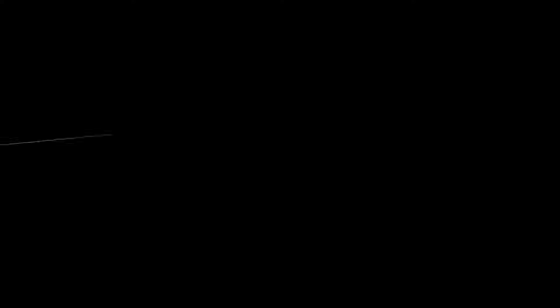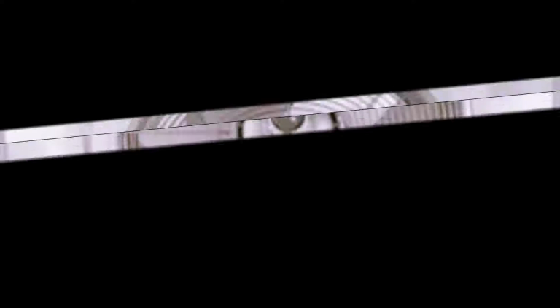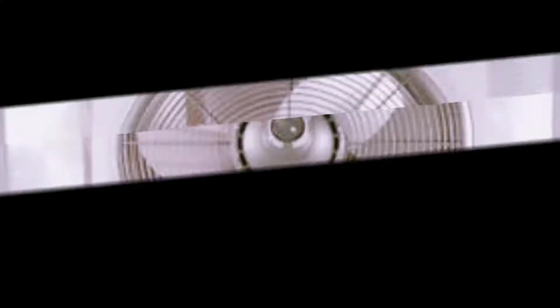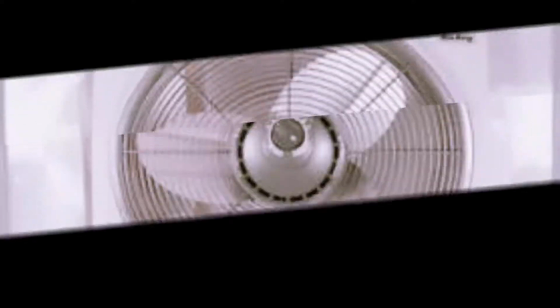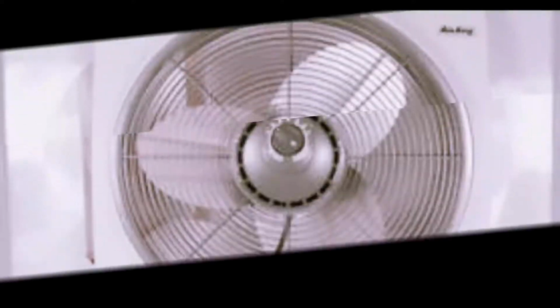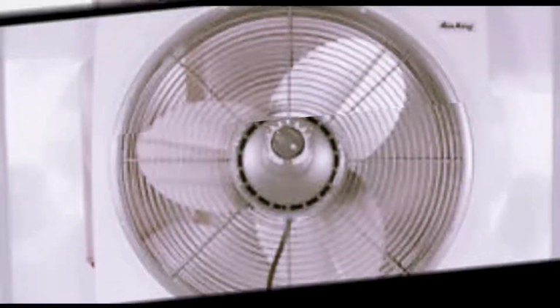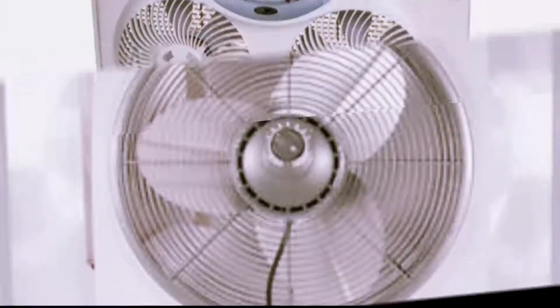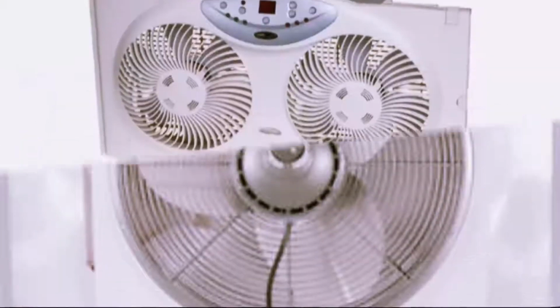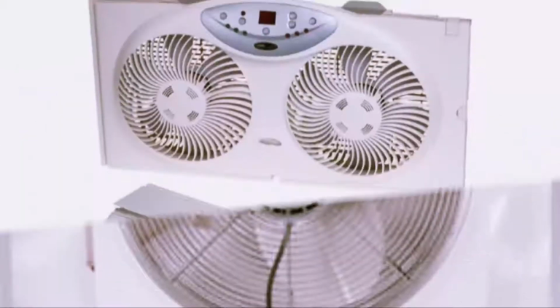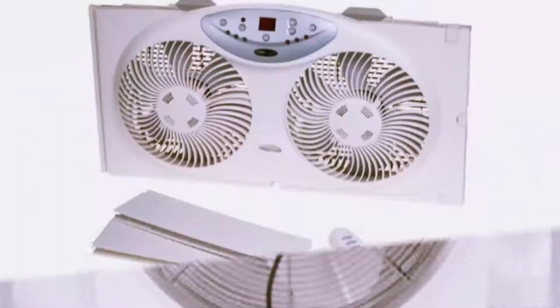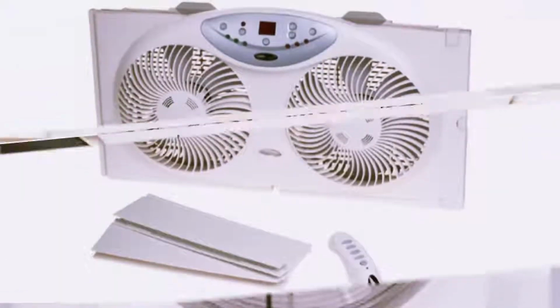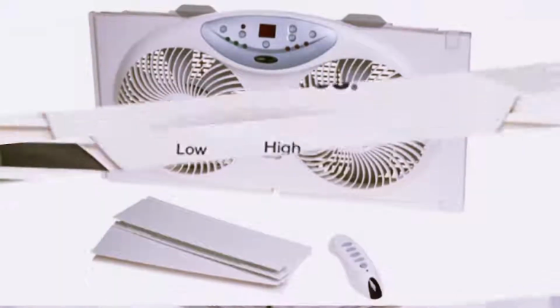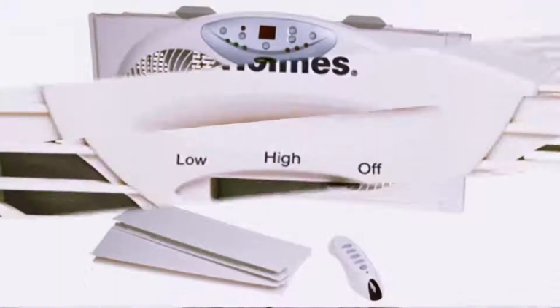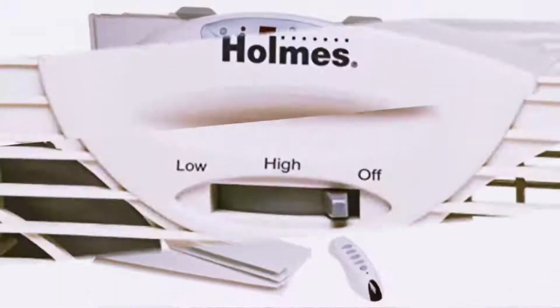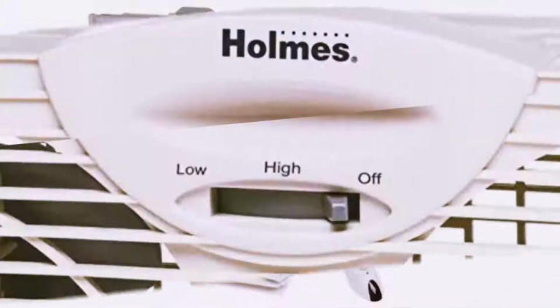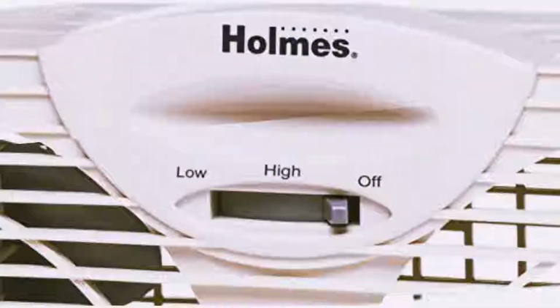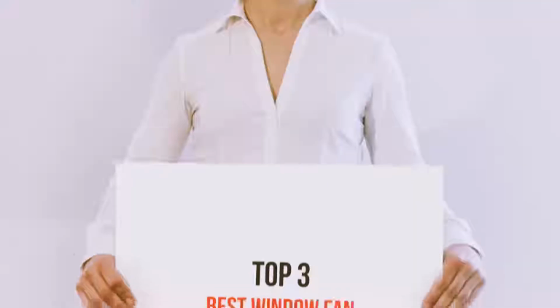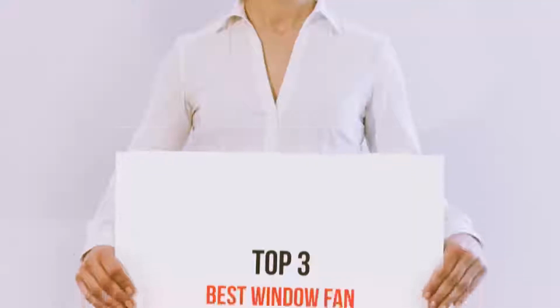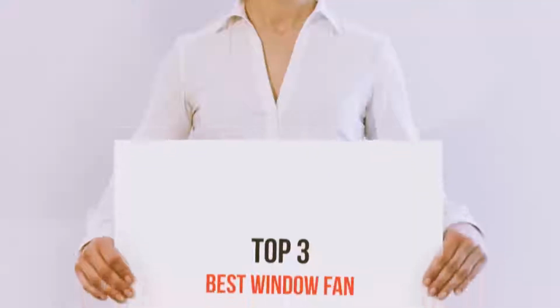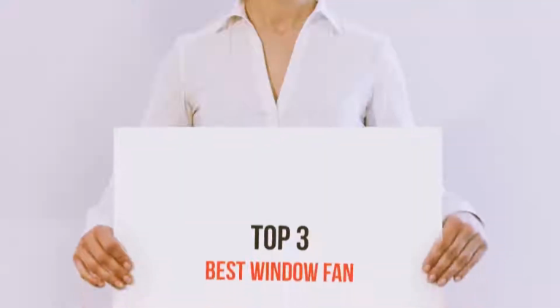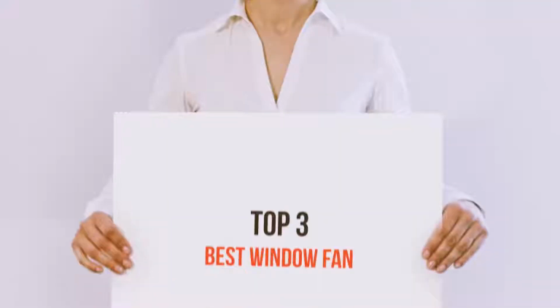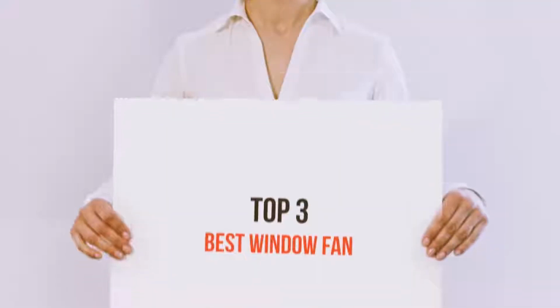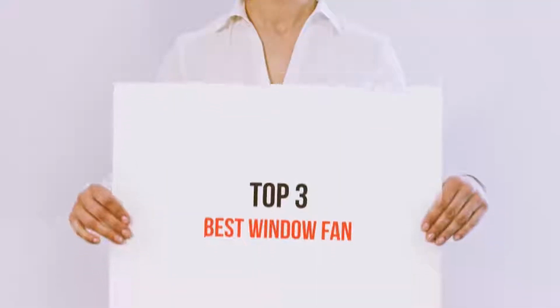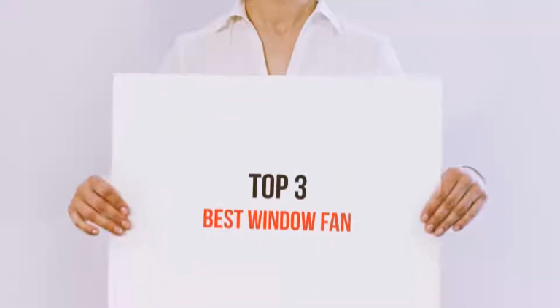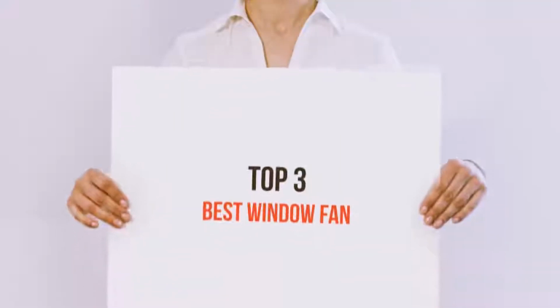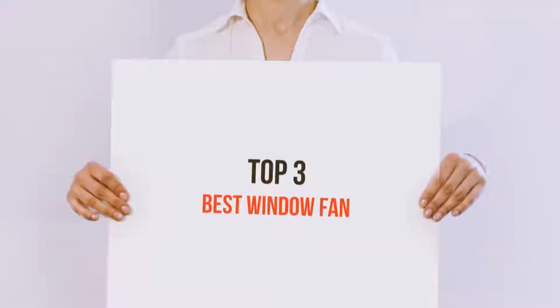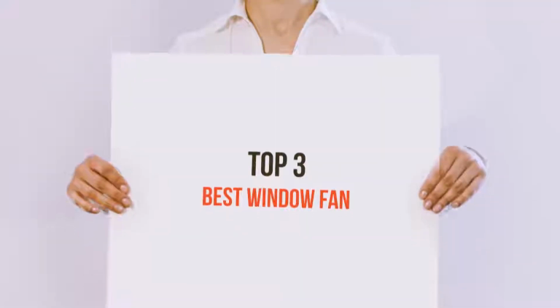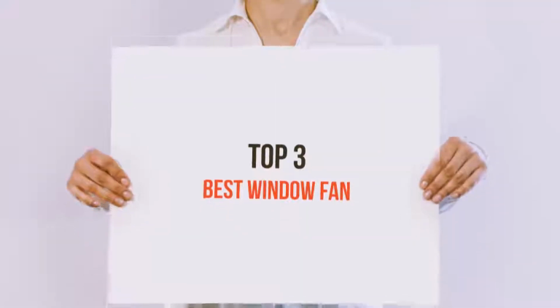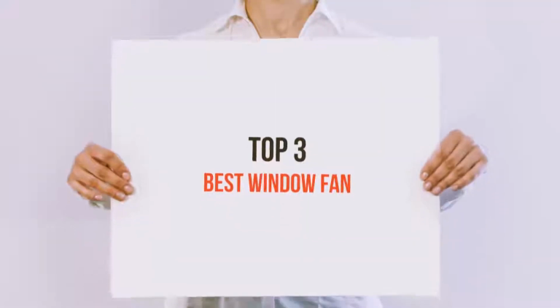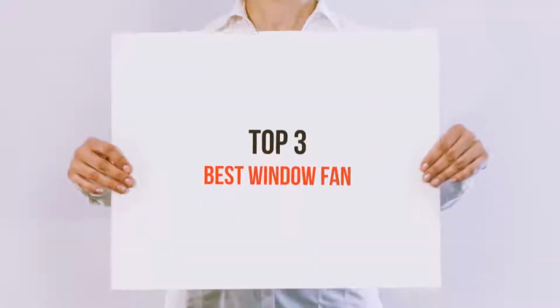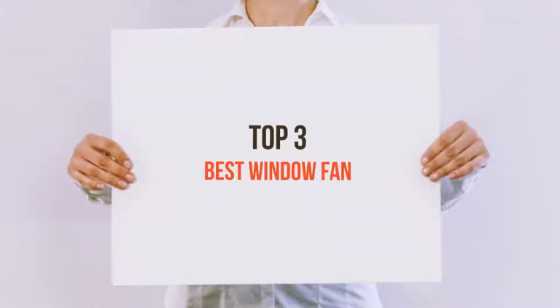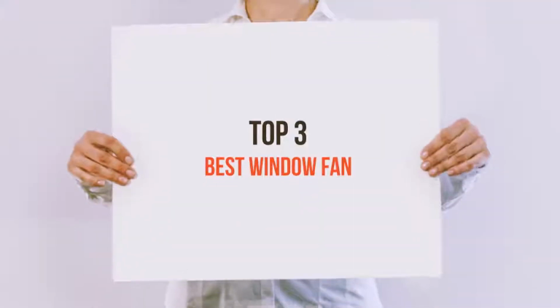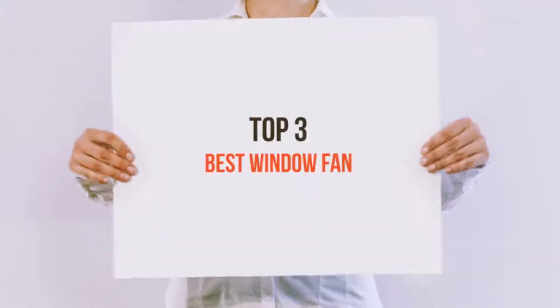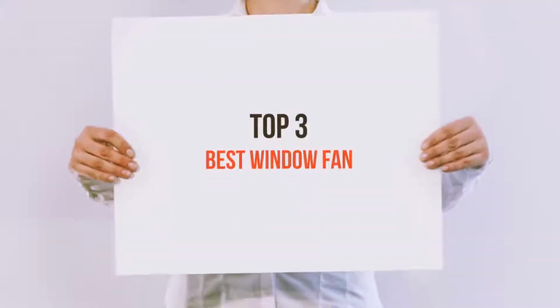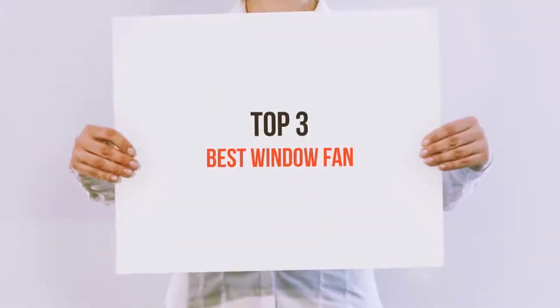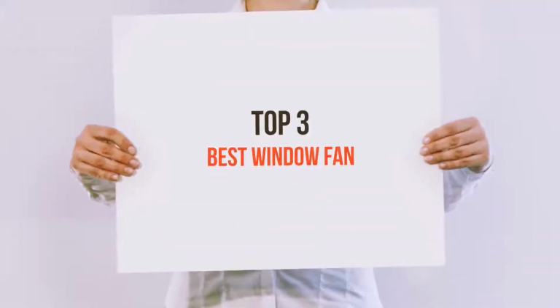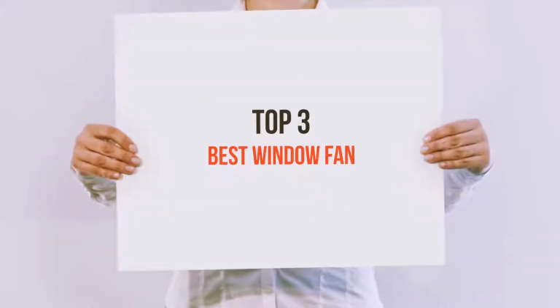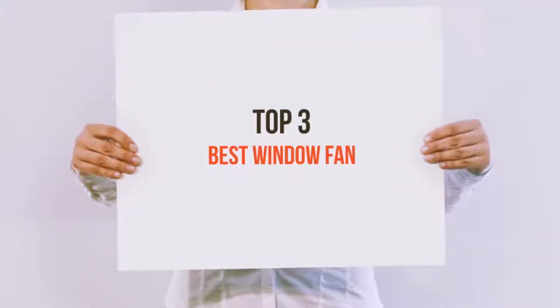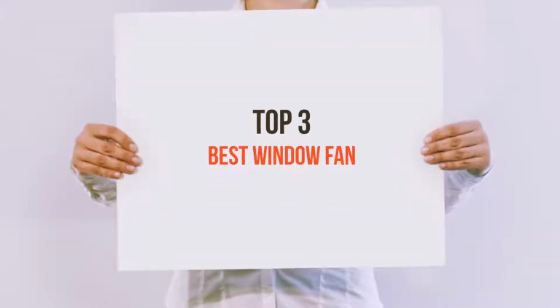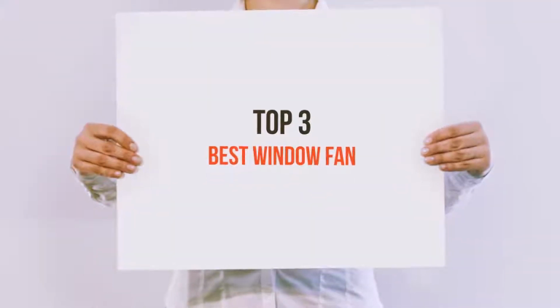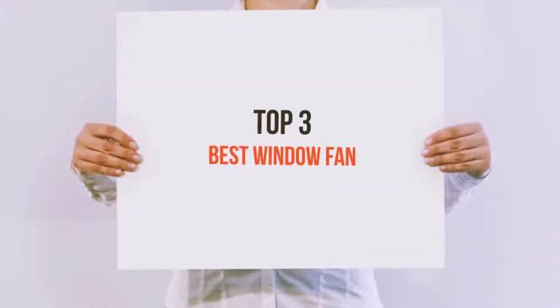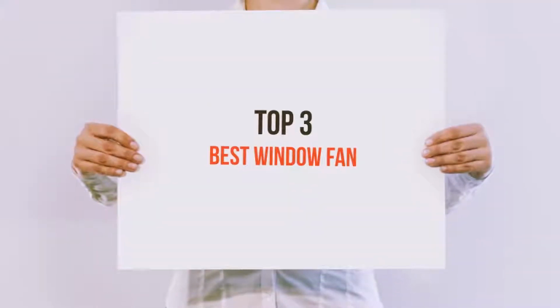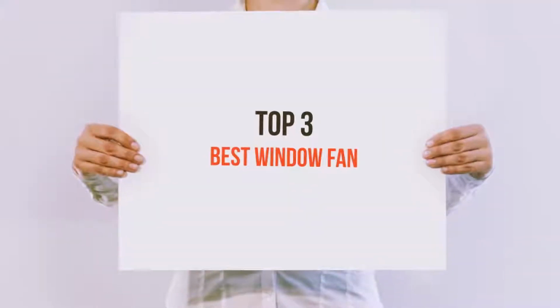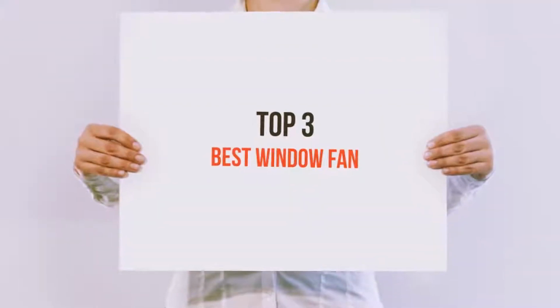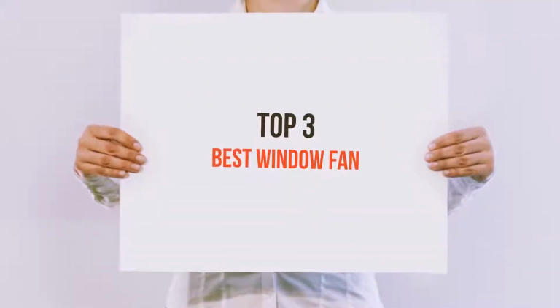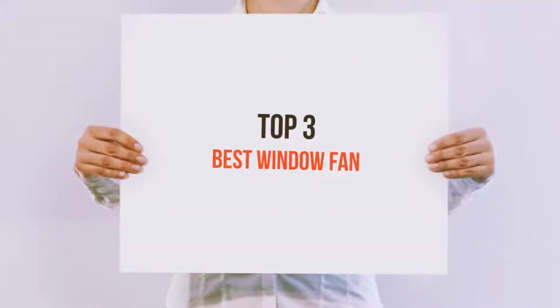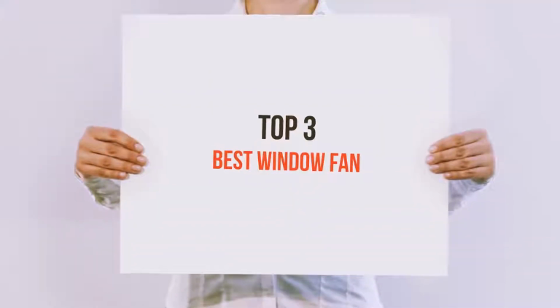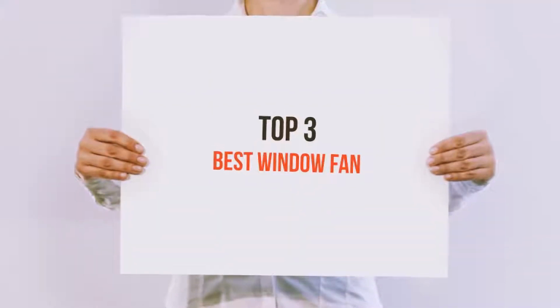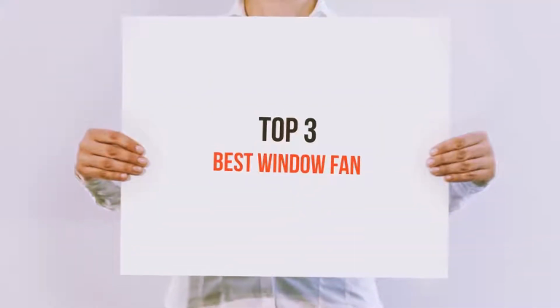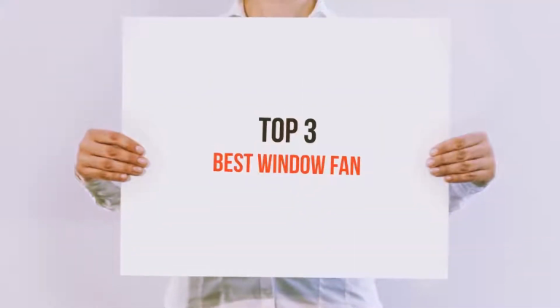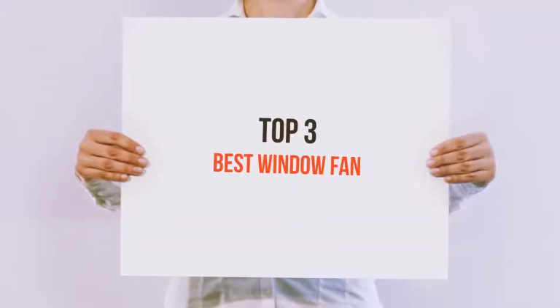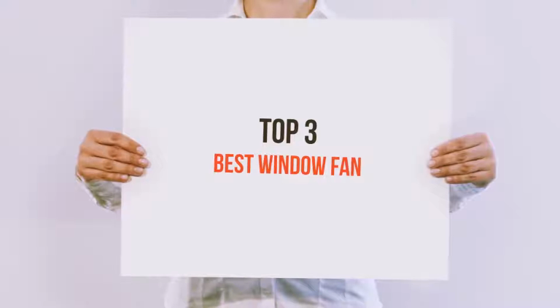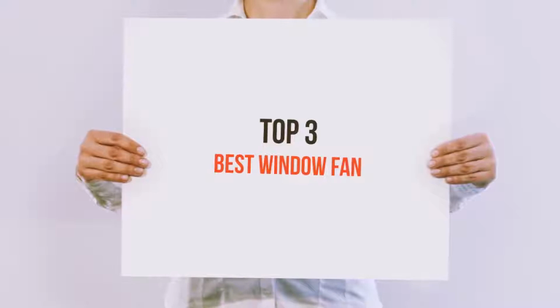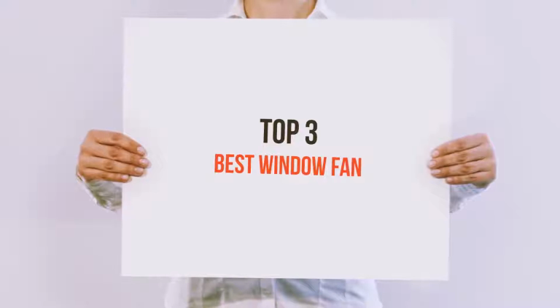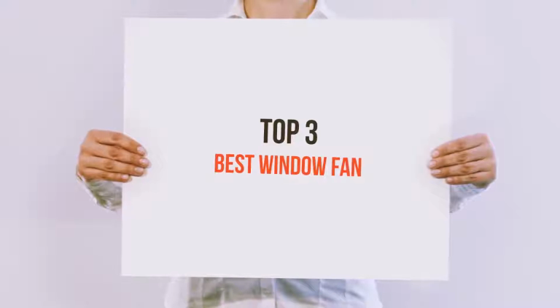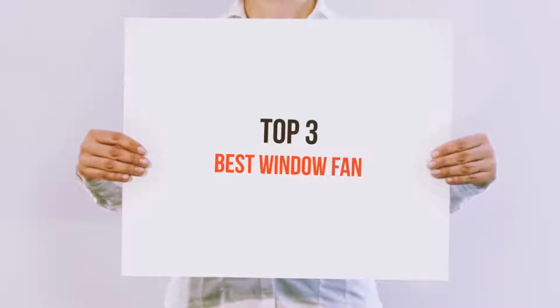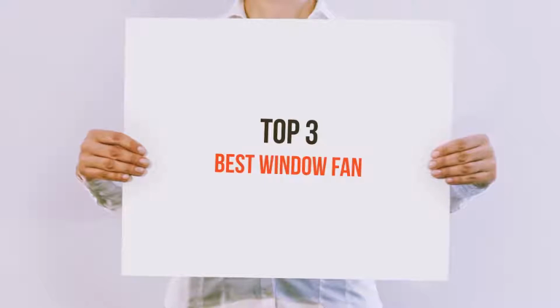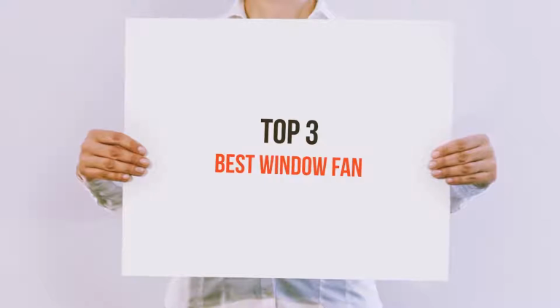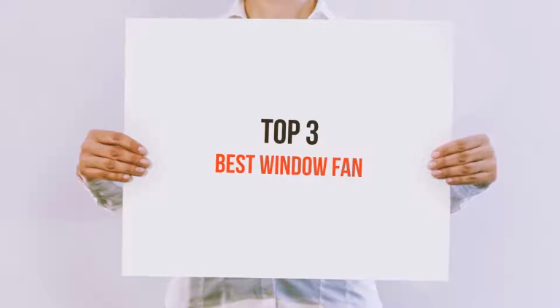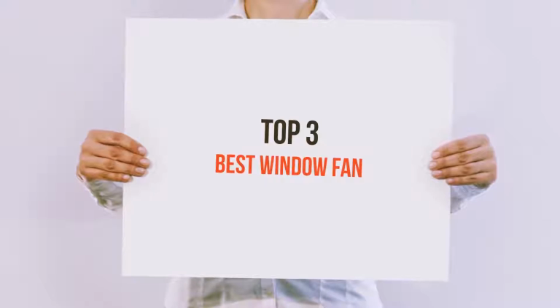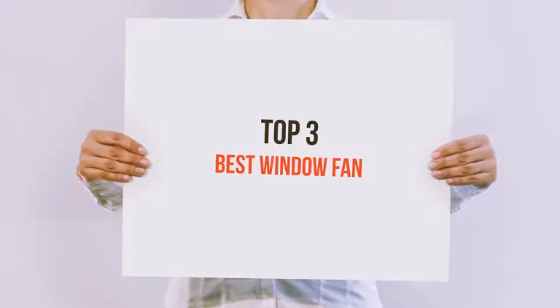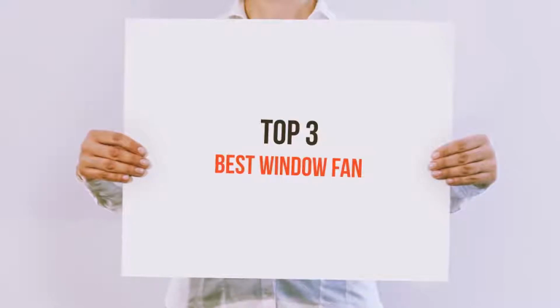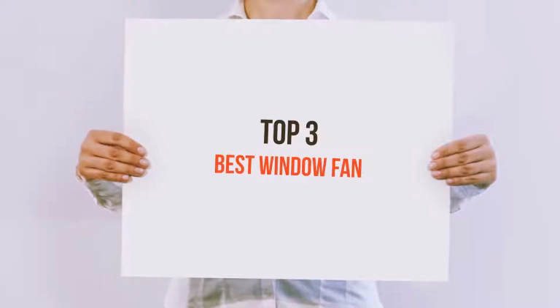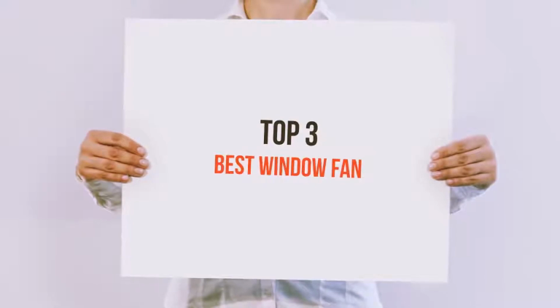Hello guys, welcome back to my channel. Today I'm gonna talk about the top 3 best window fans.